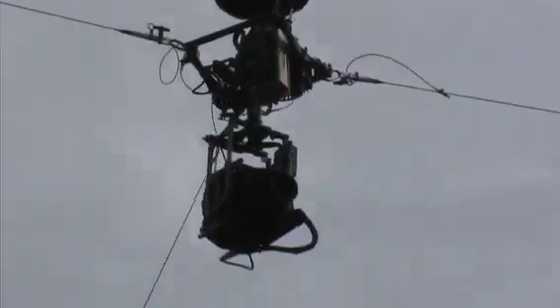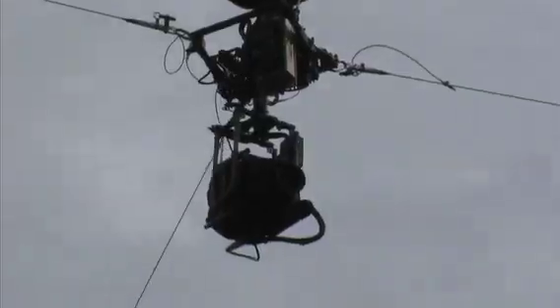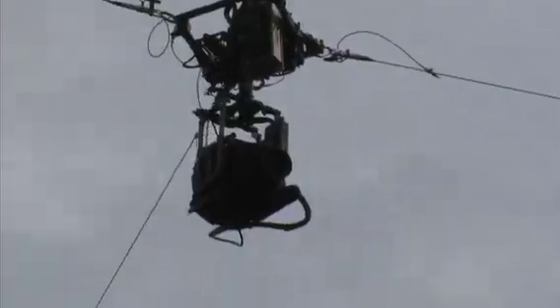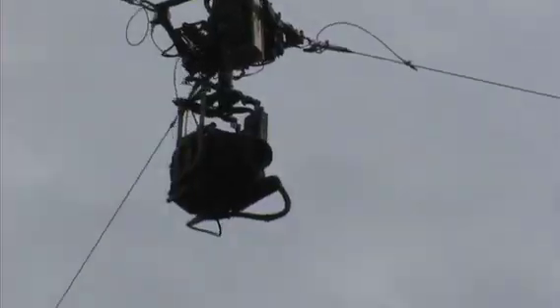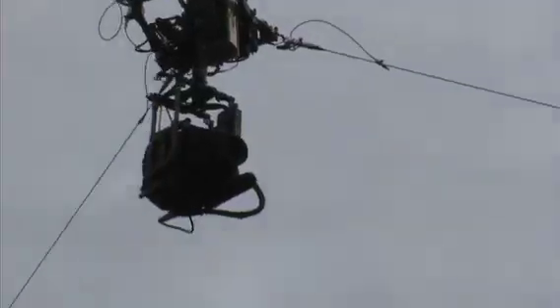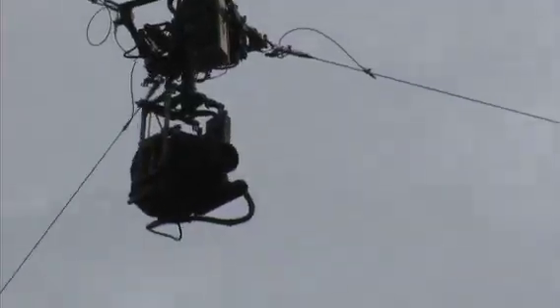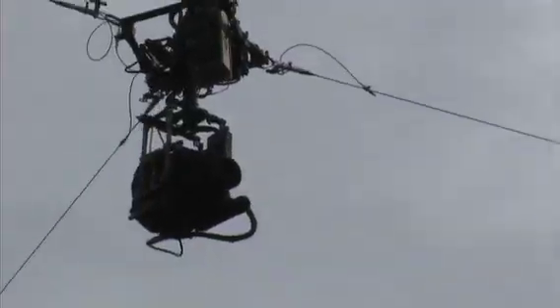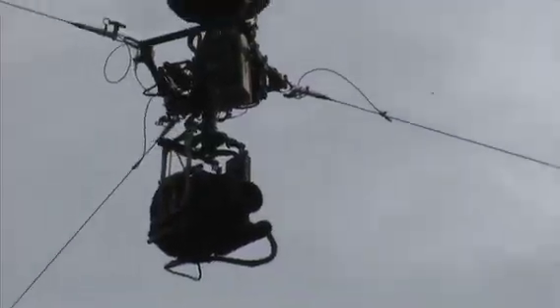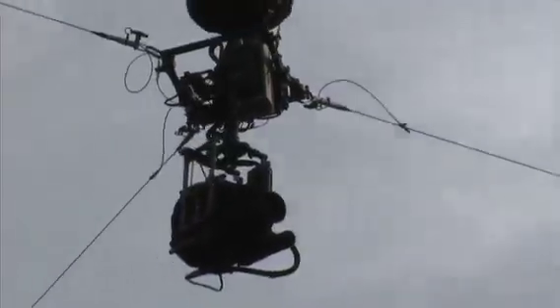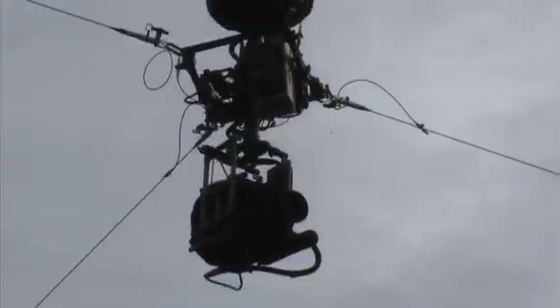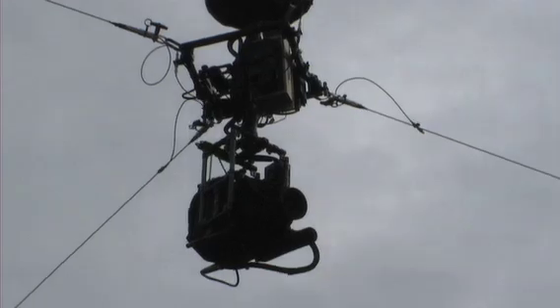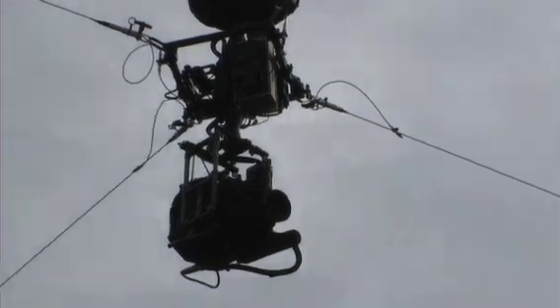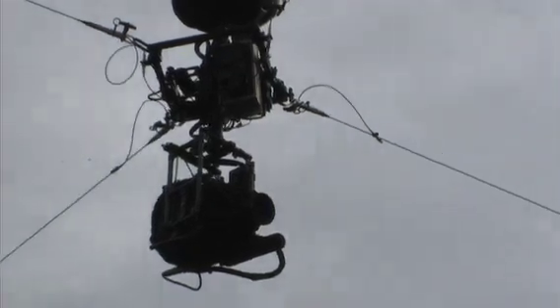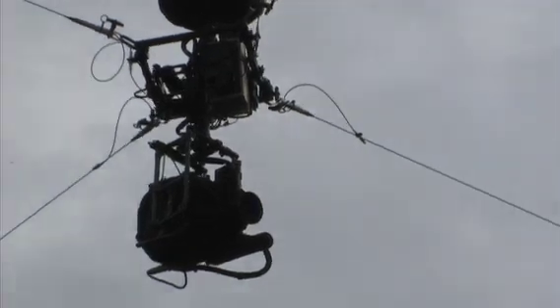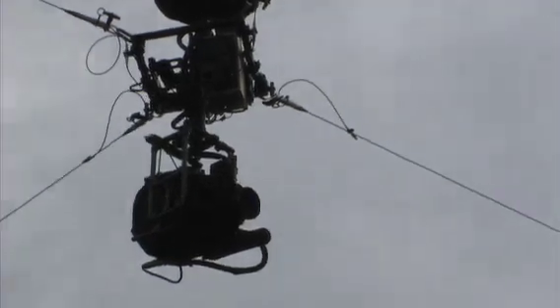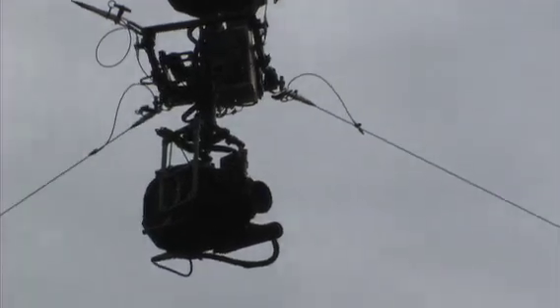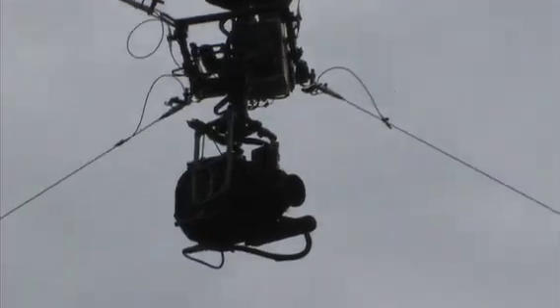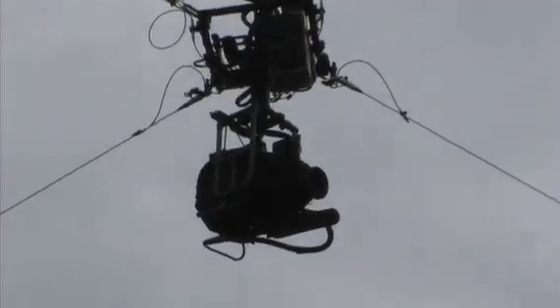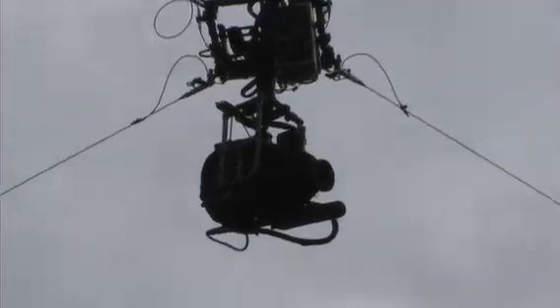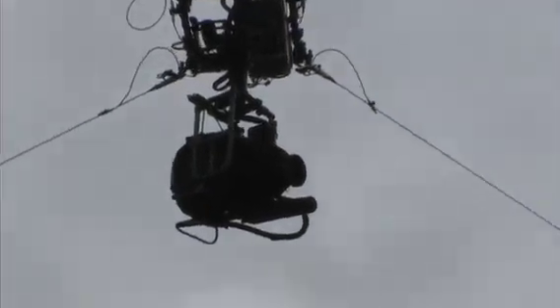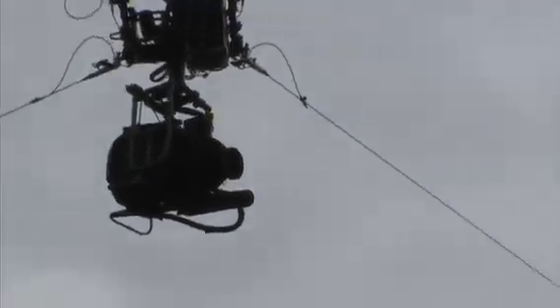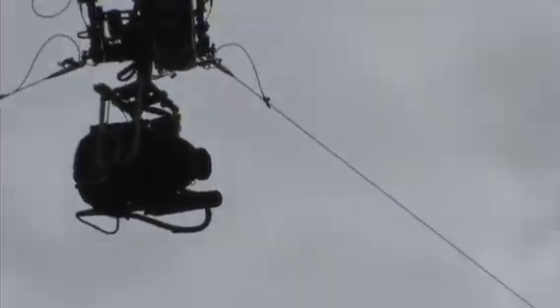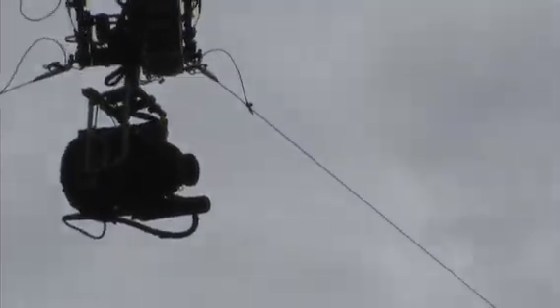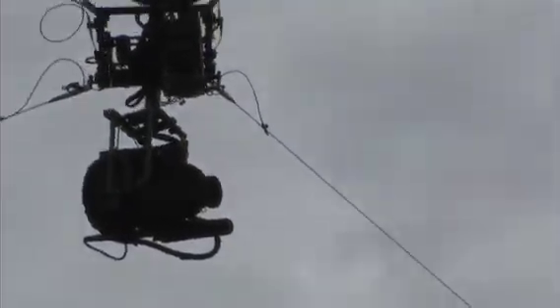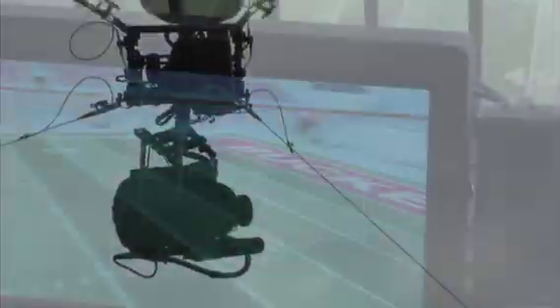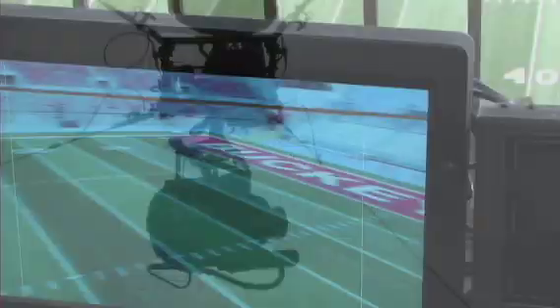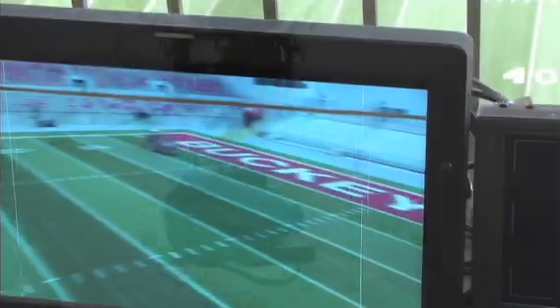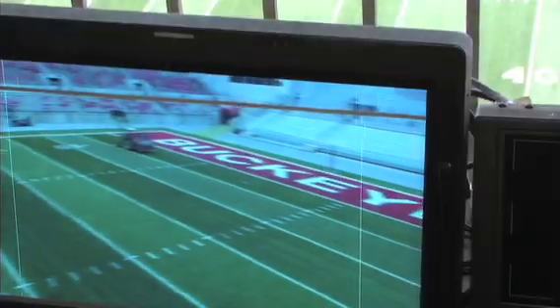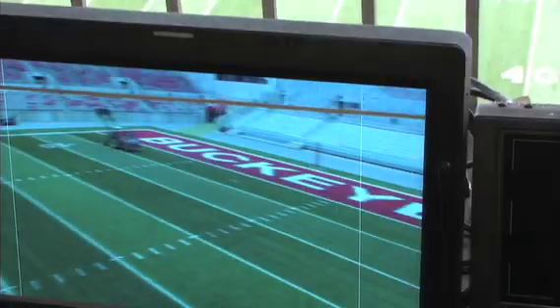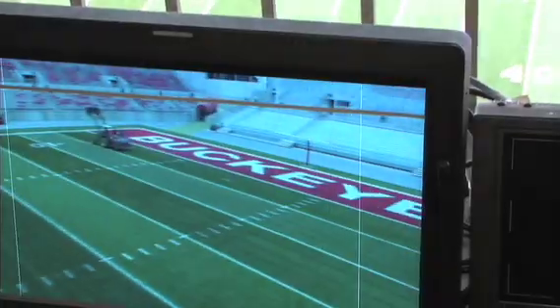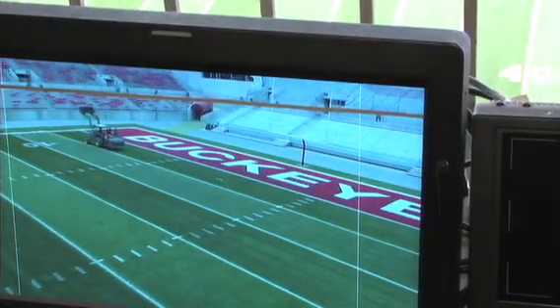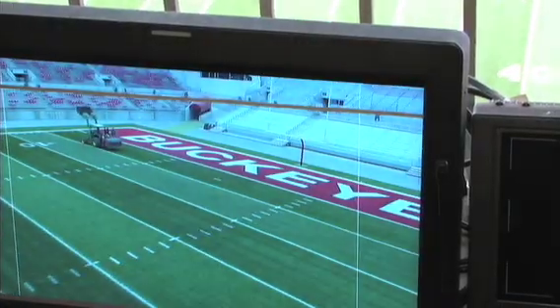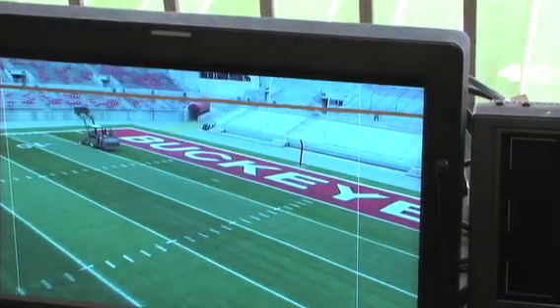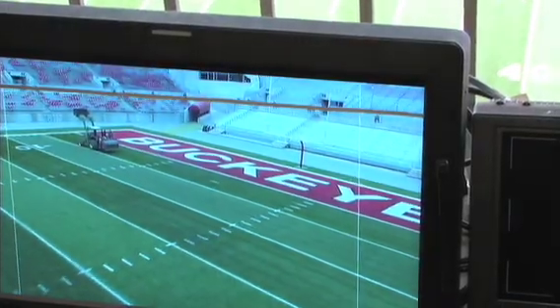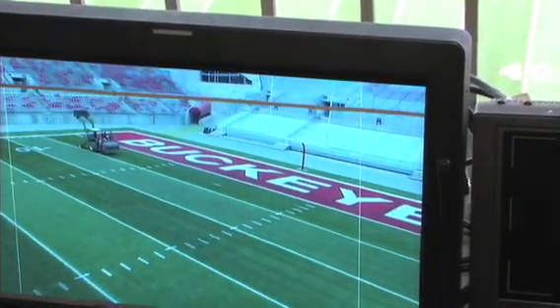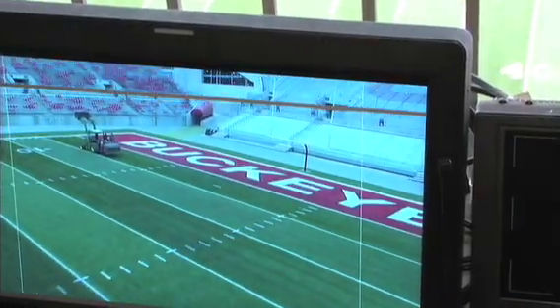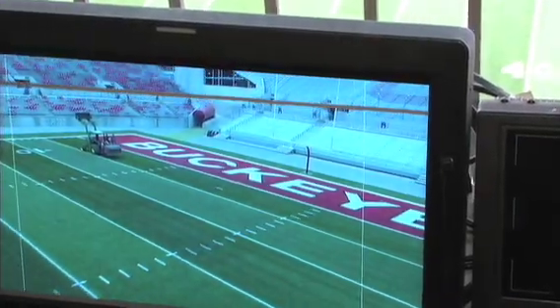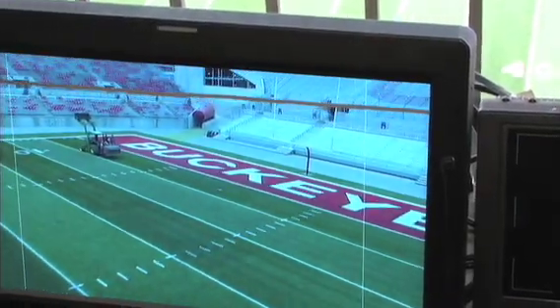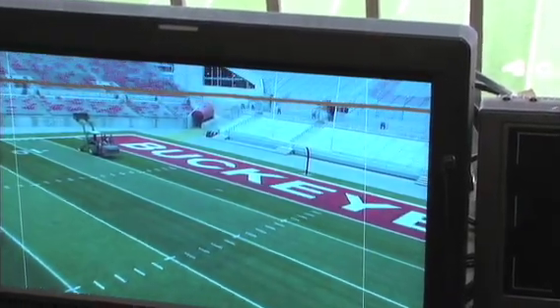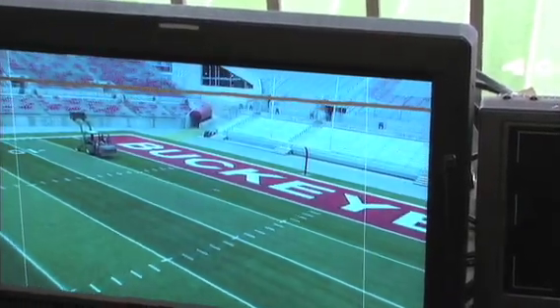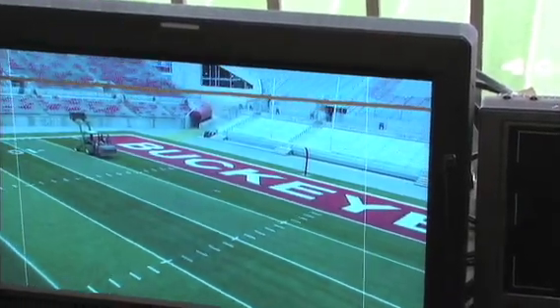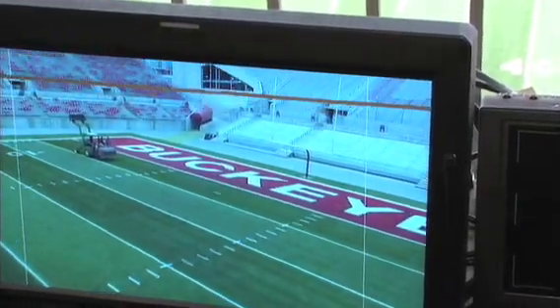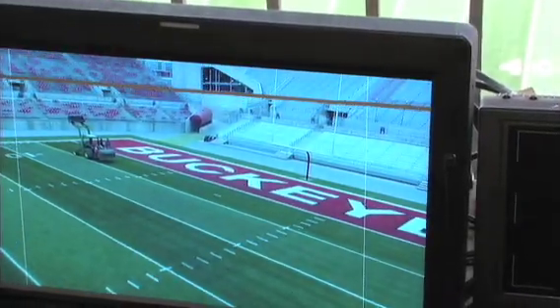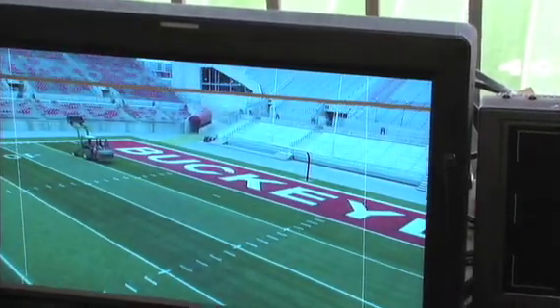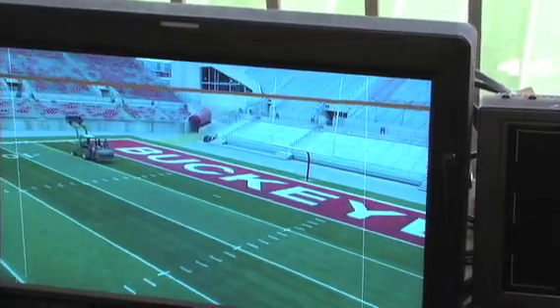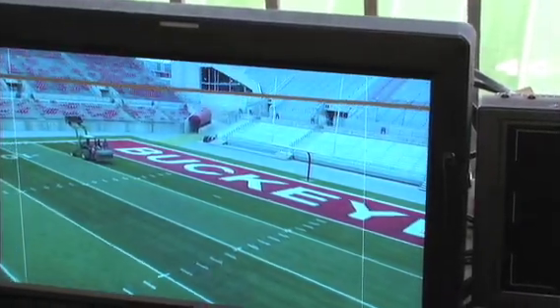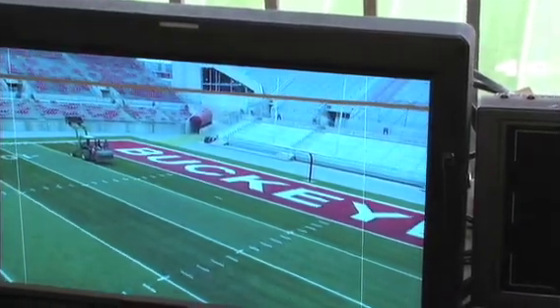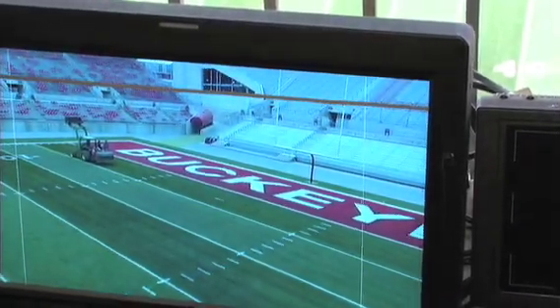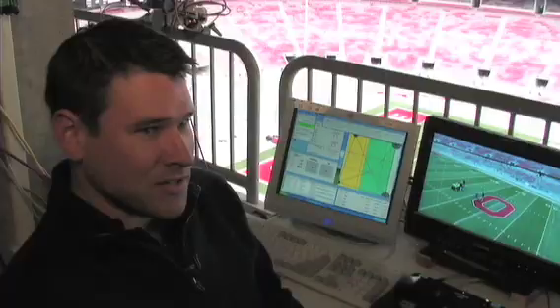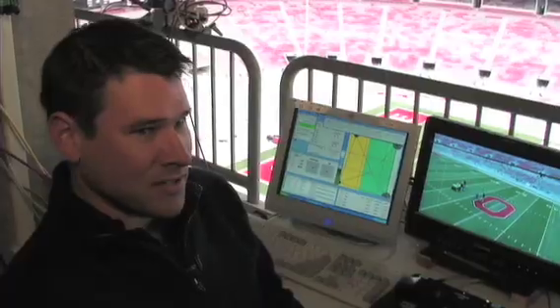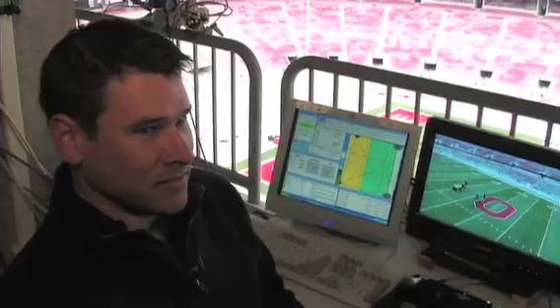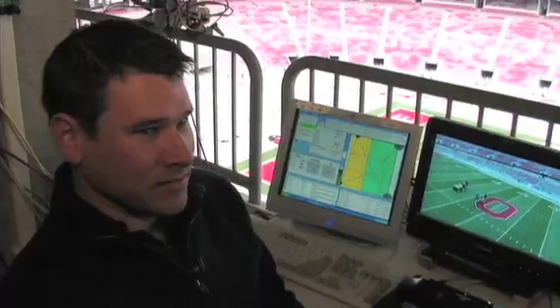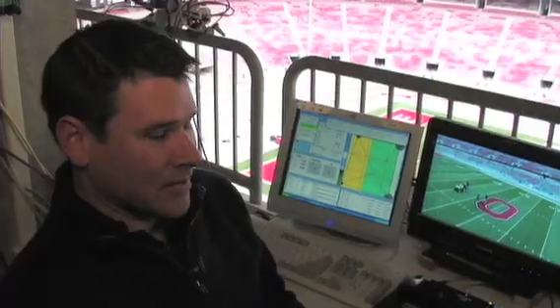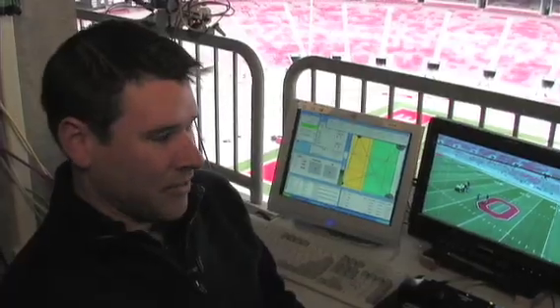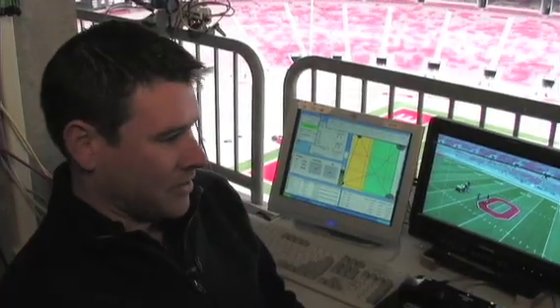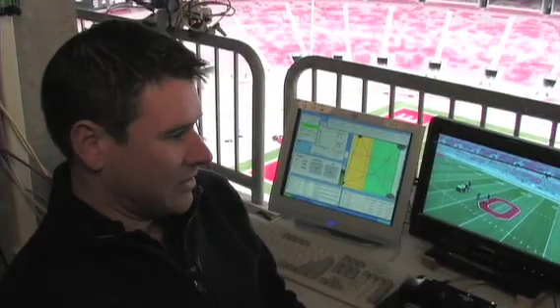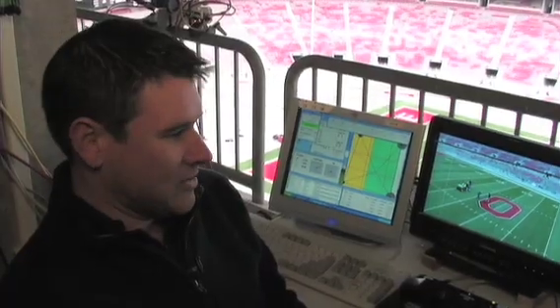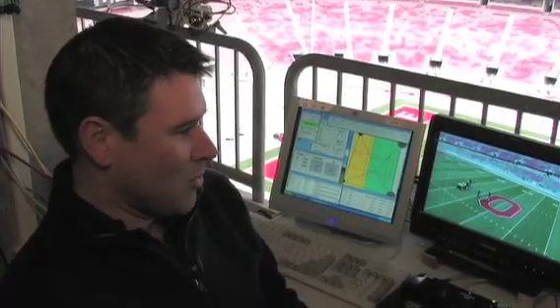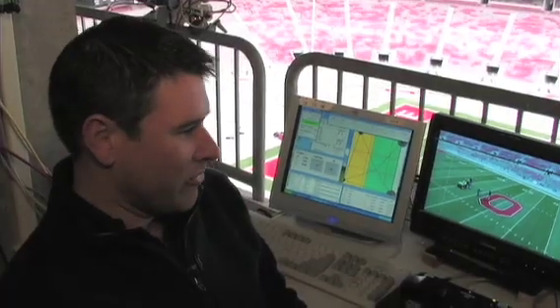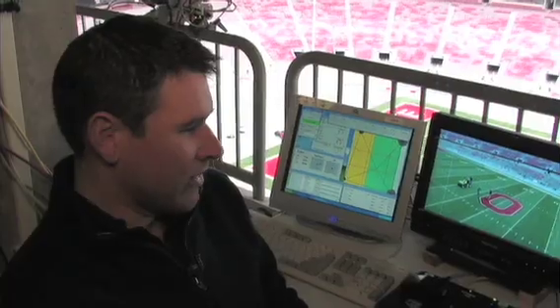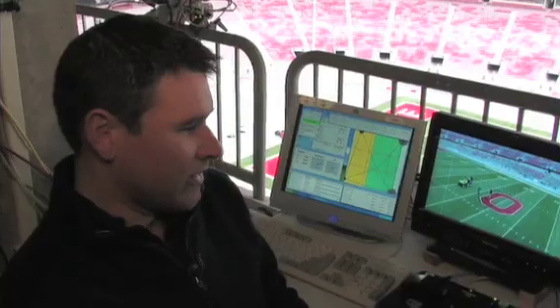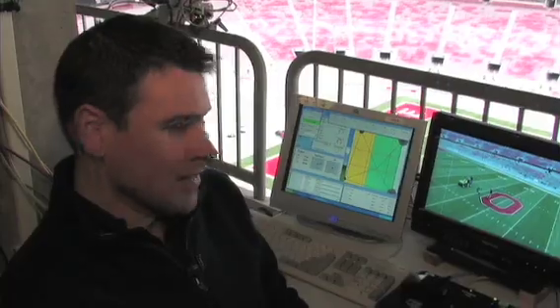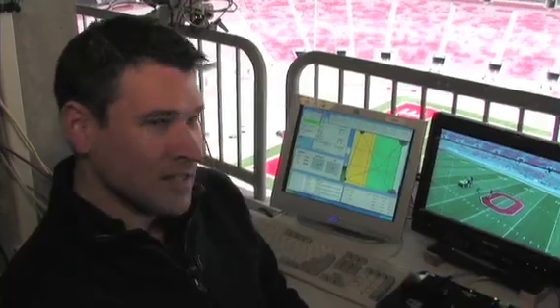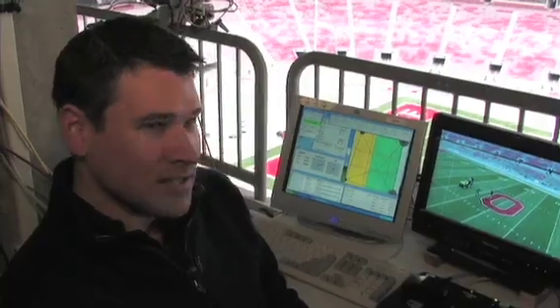But it's more fun than anything. I've run all sorts of remote cameras and nothing is more fun than this.